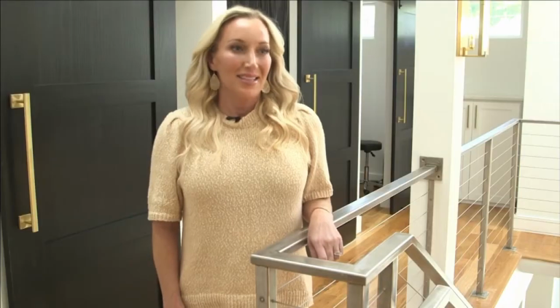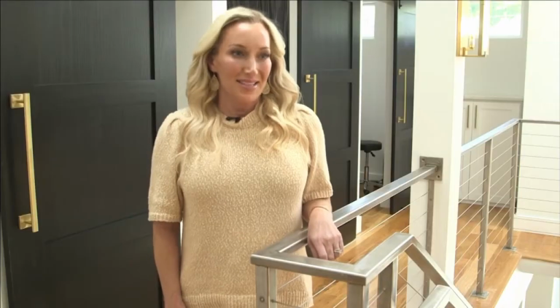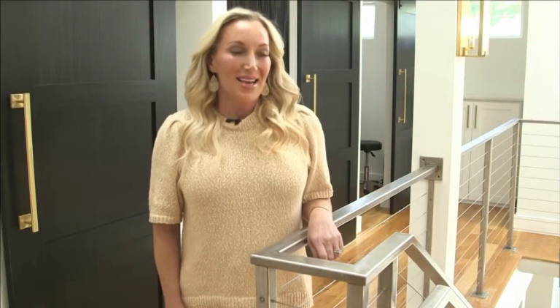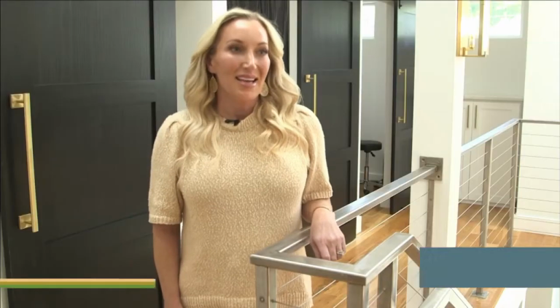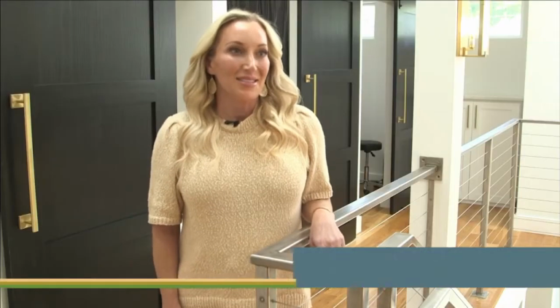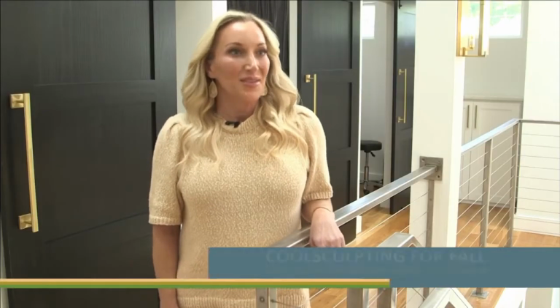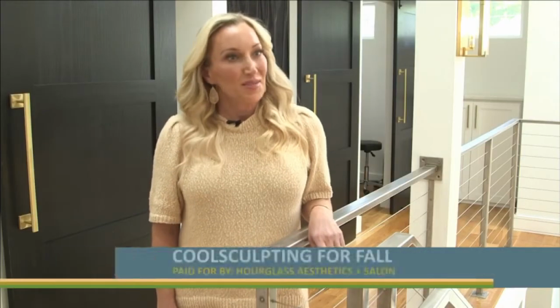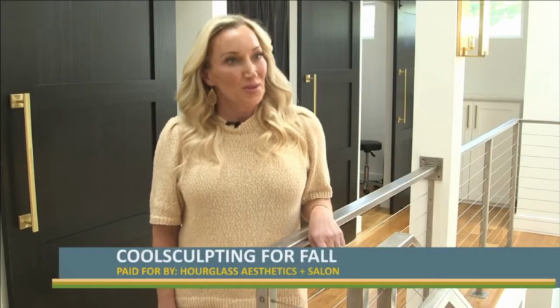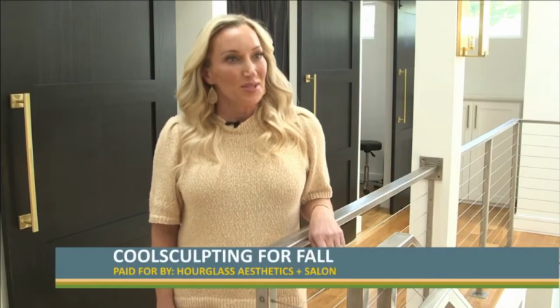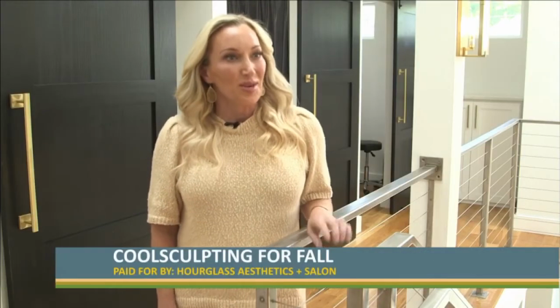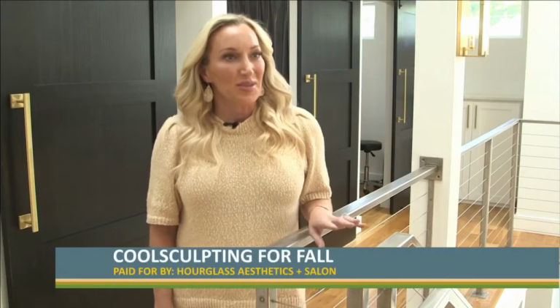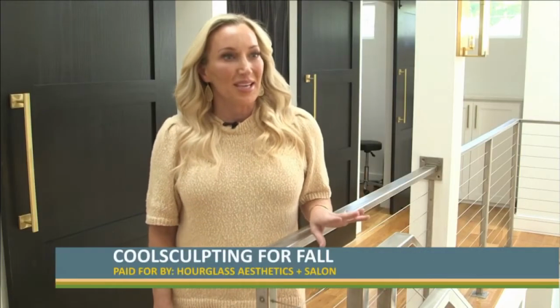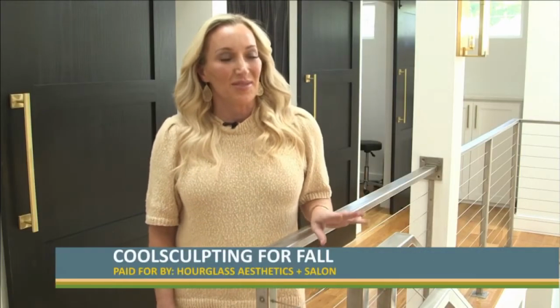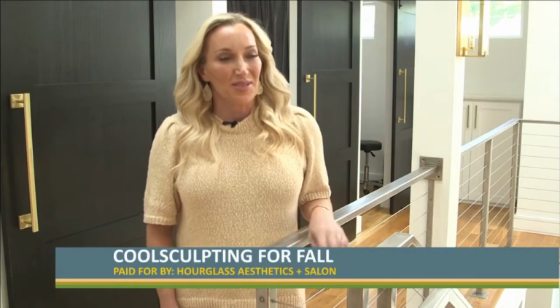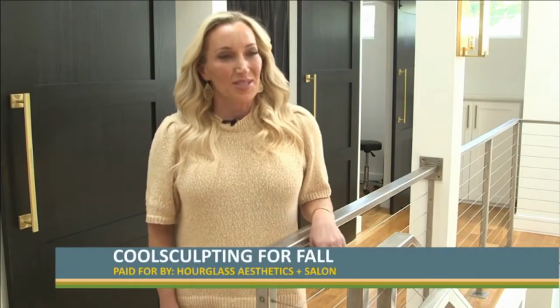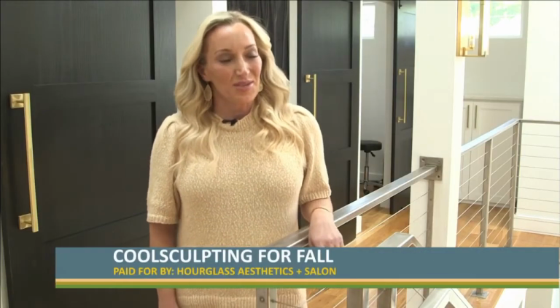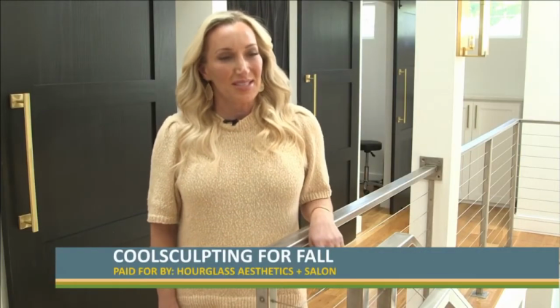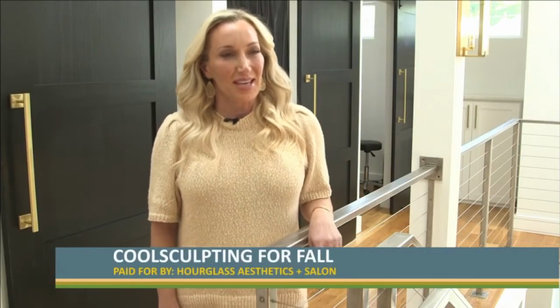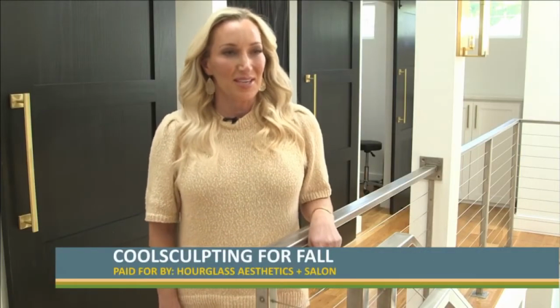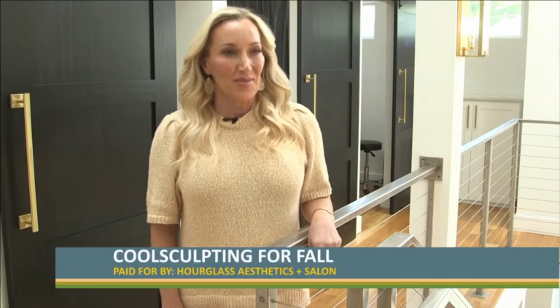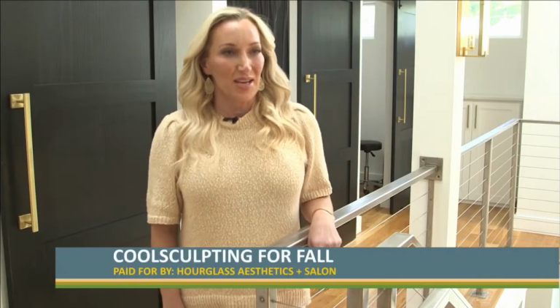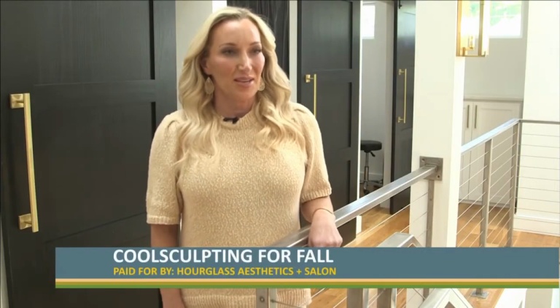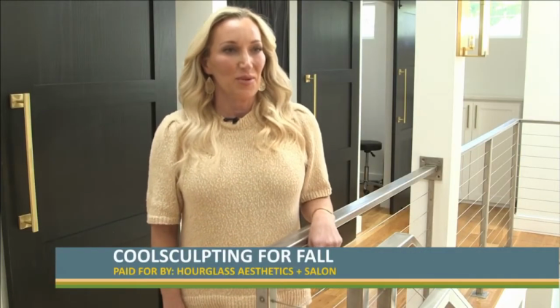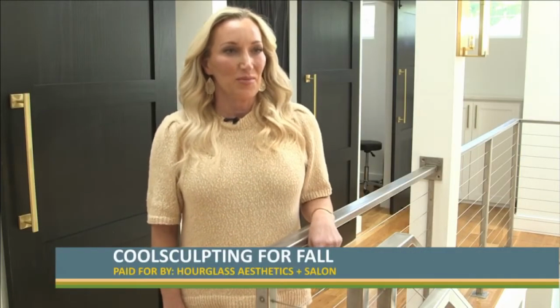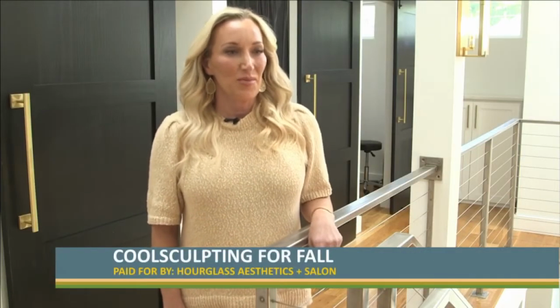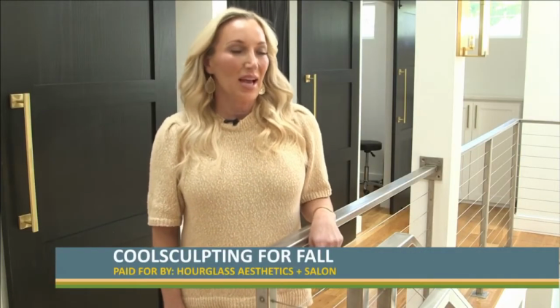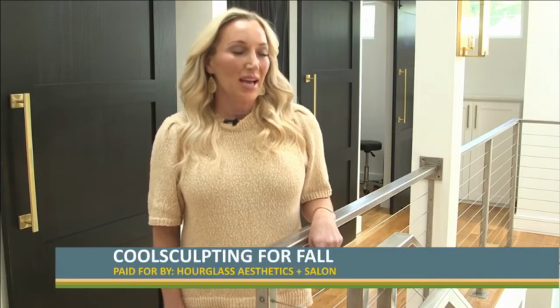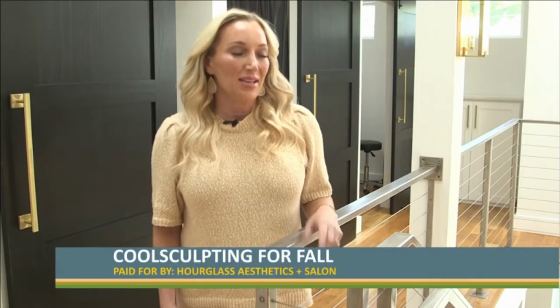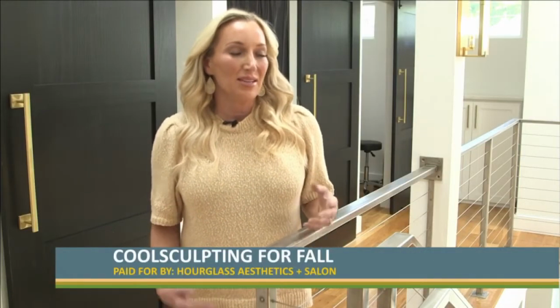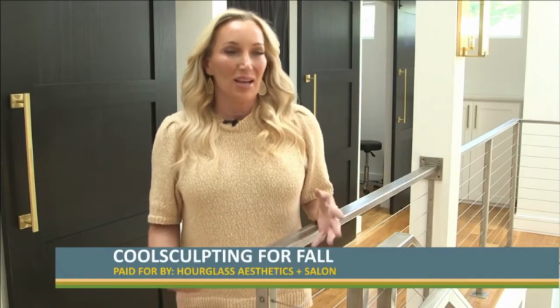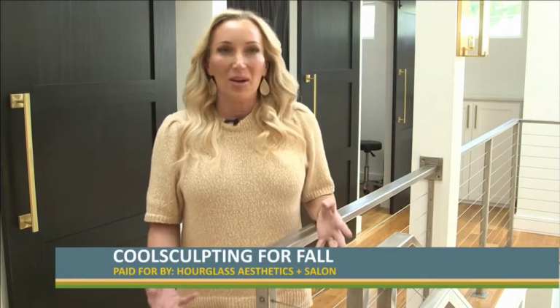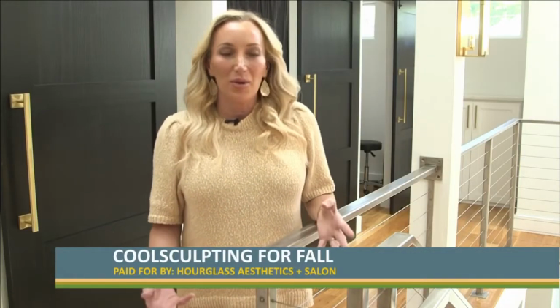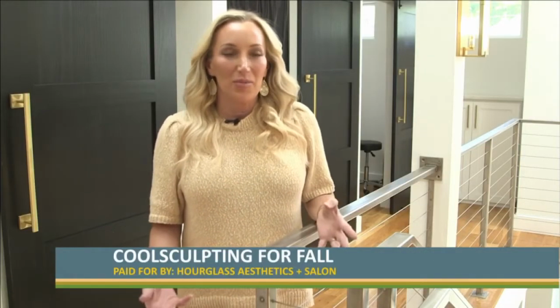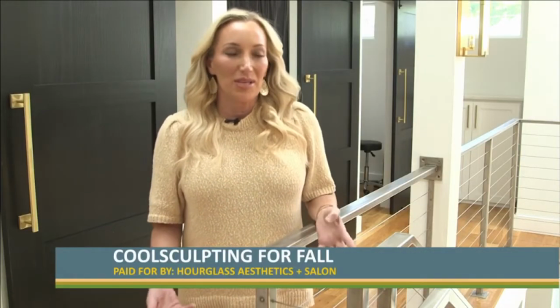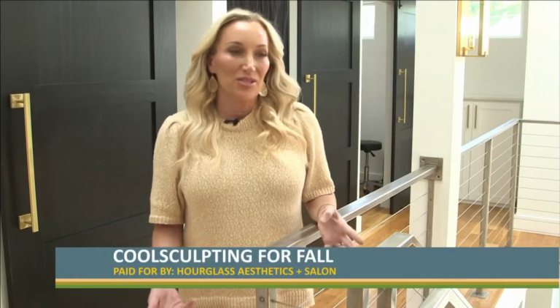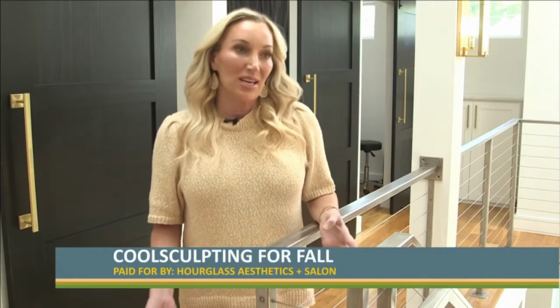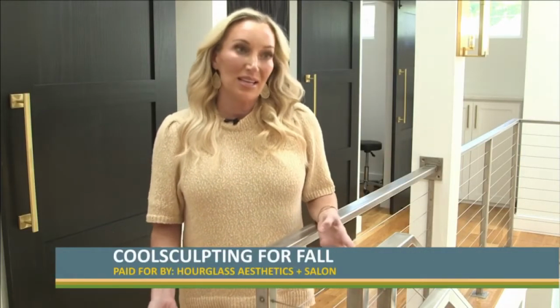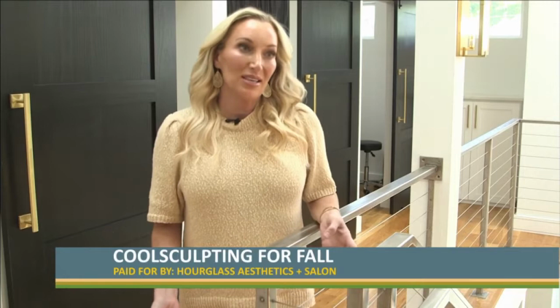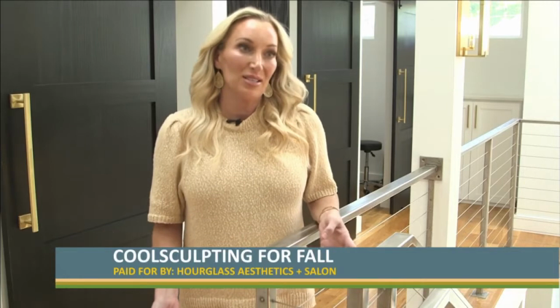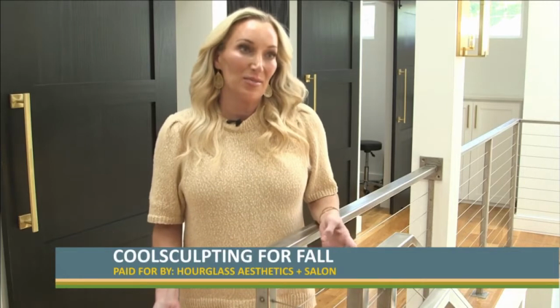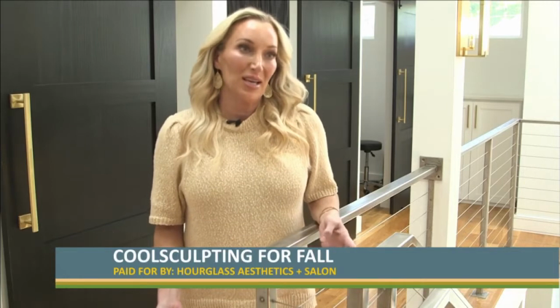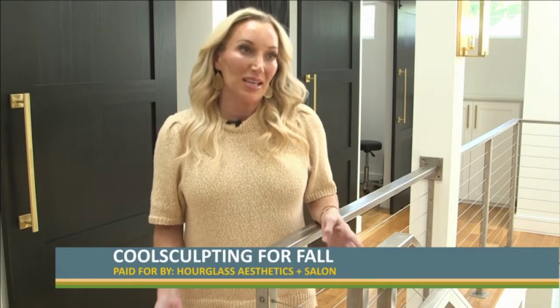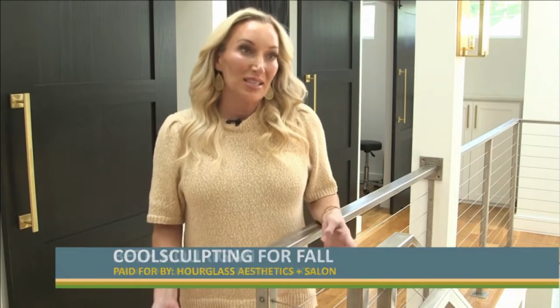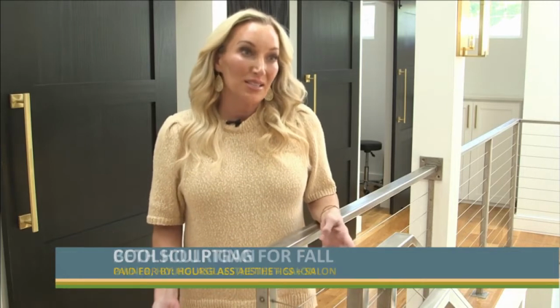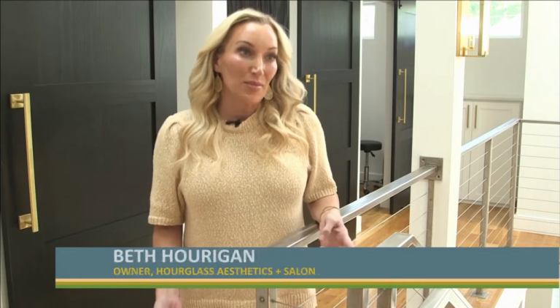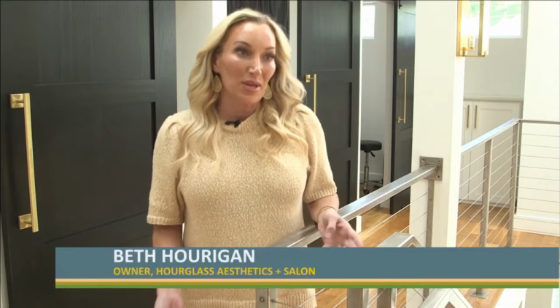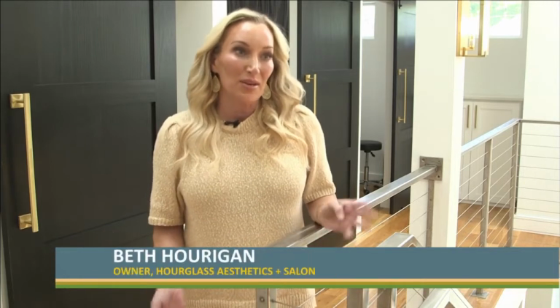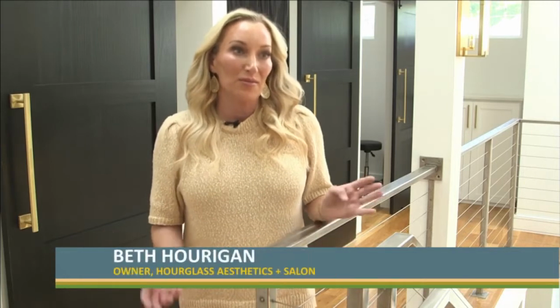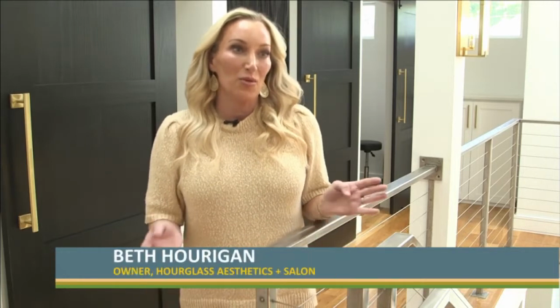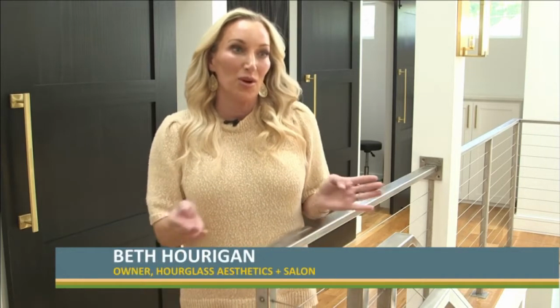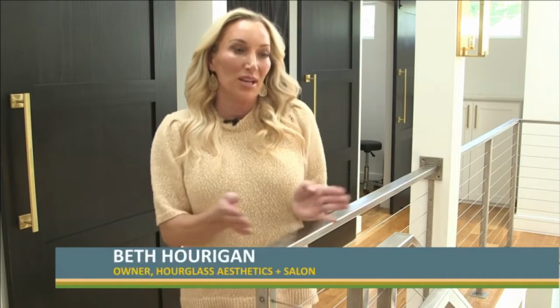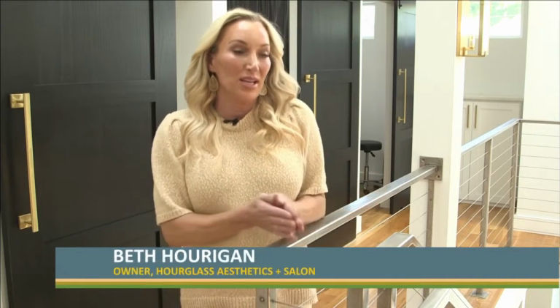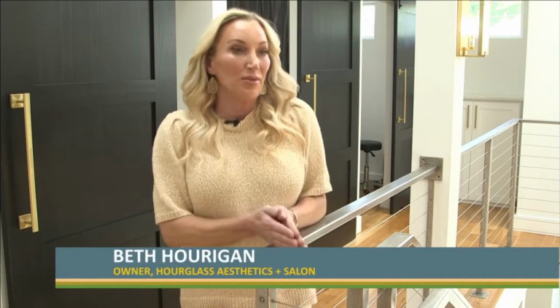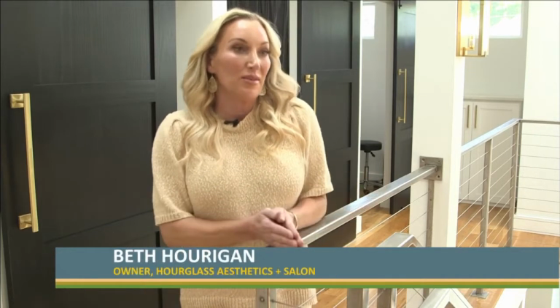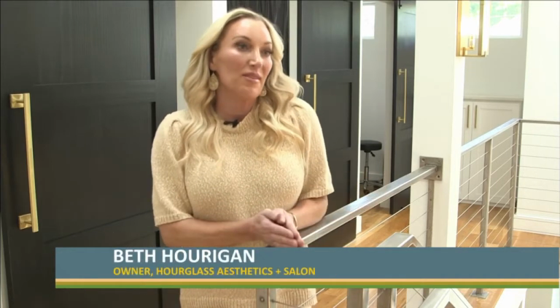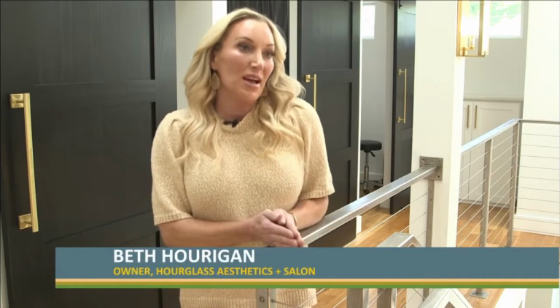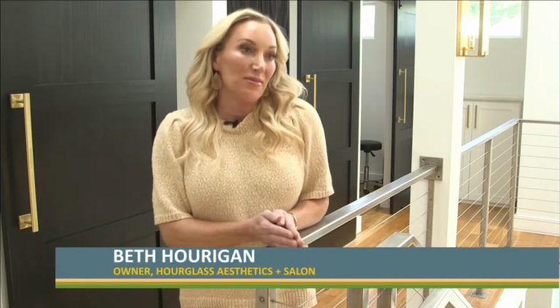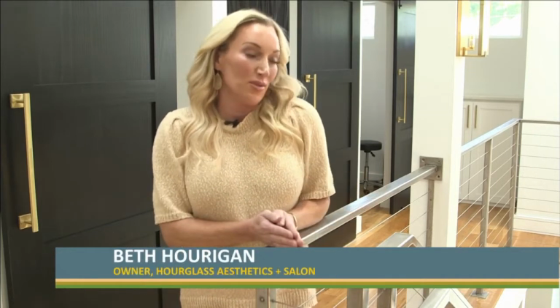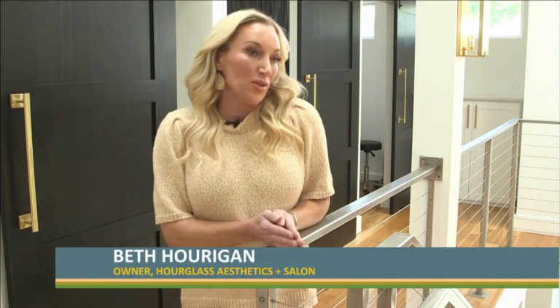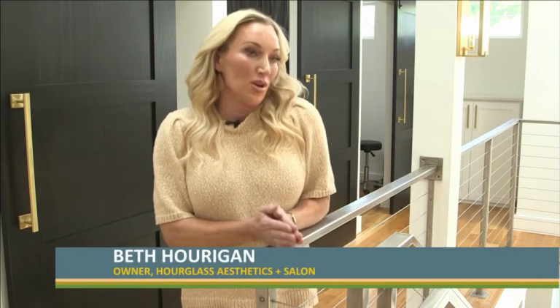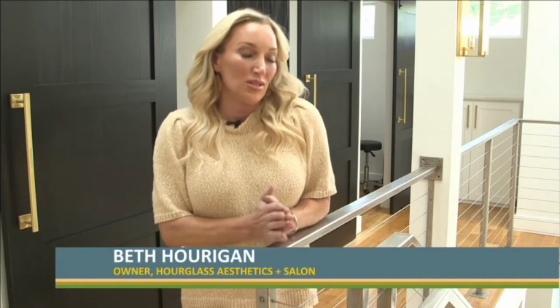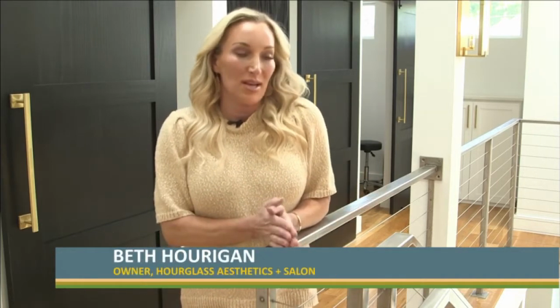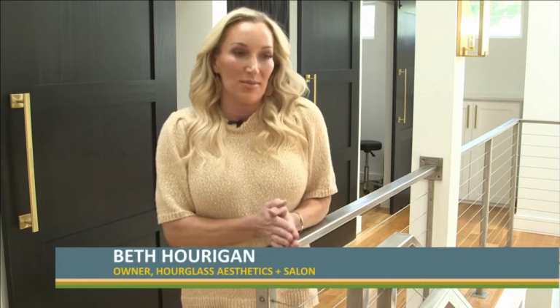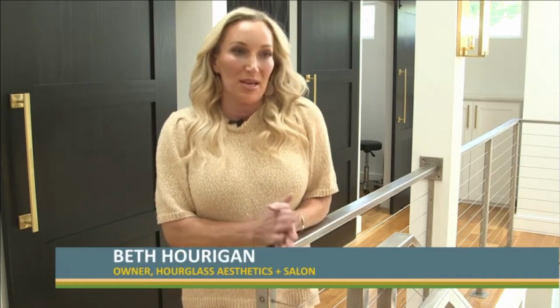Yes, we have CoolSculpting now. We're so excited about it. We've had our patients ask us about getting something for getting rid of fat for a long time now.